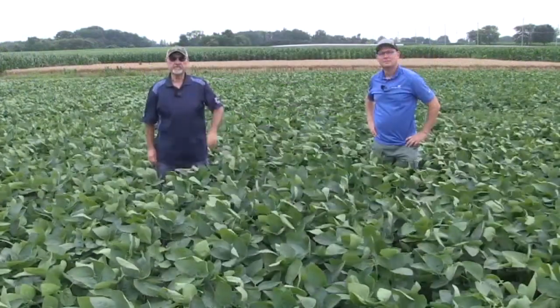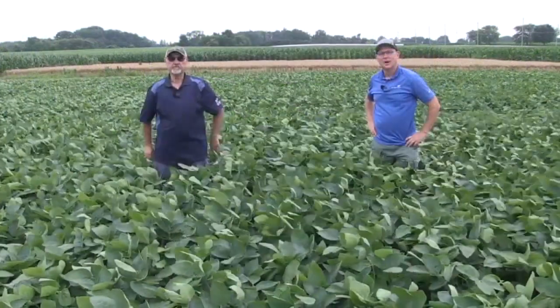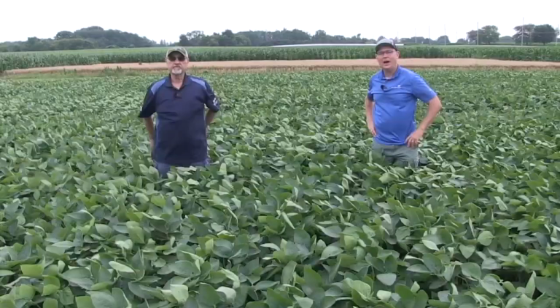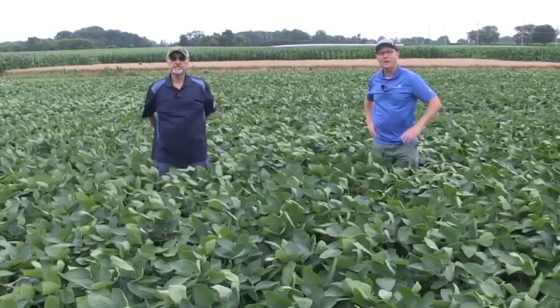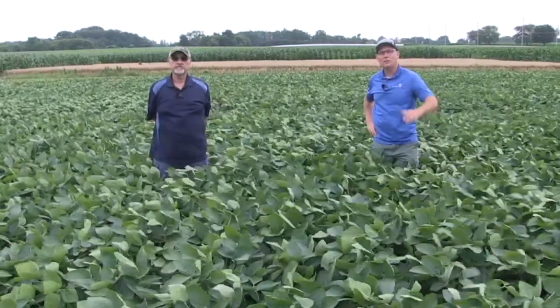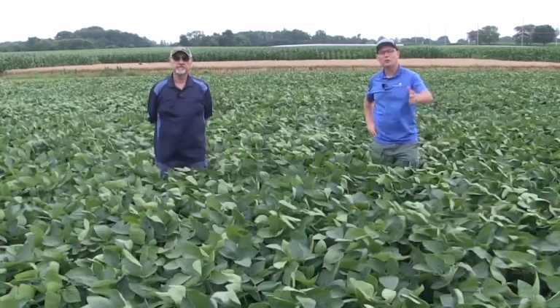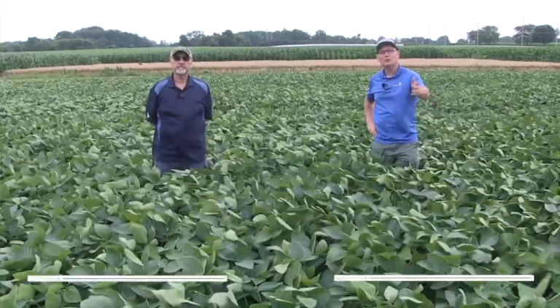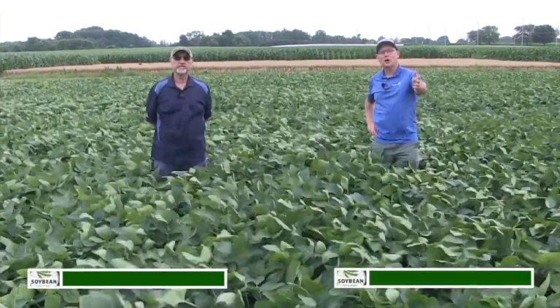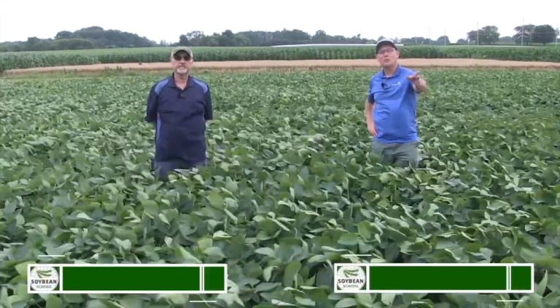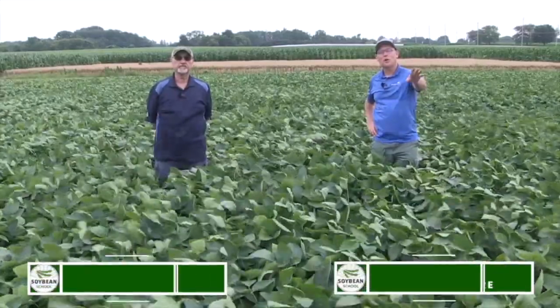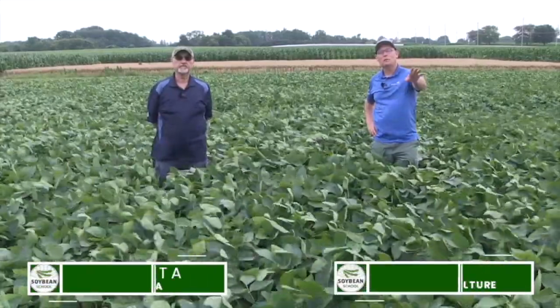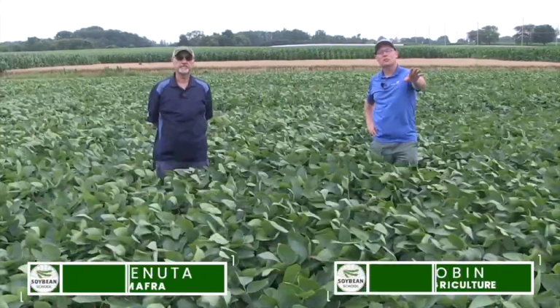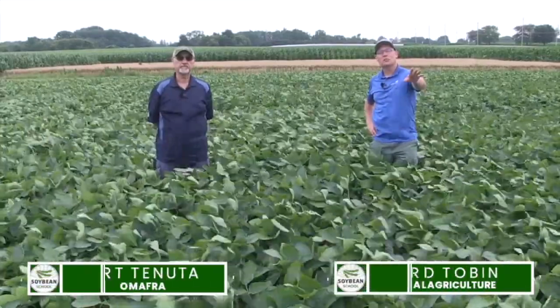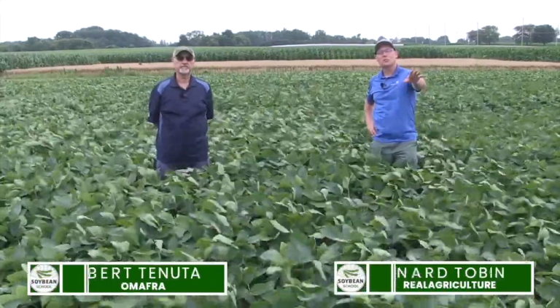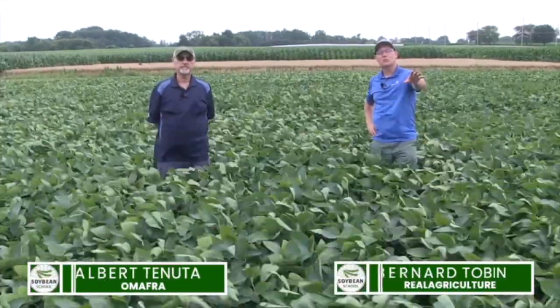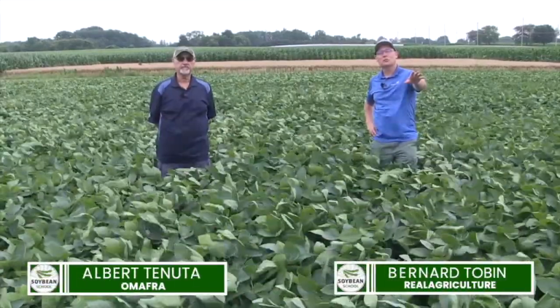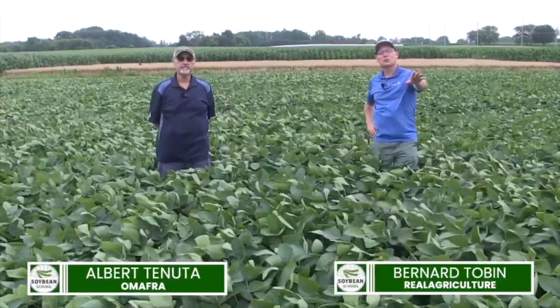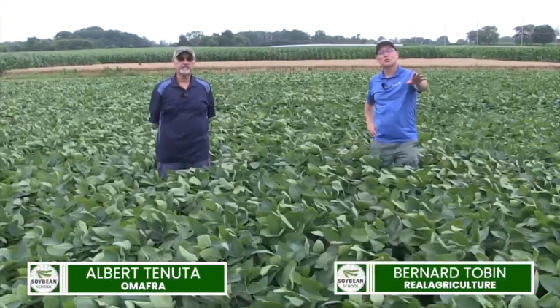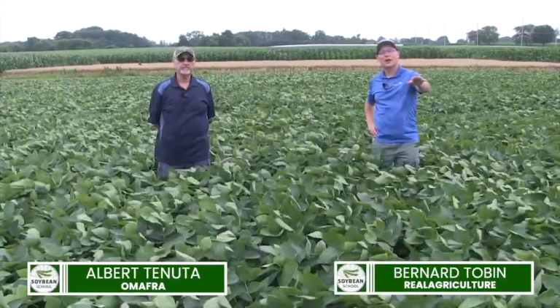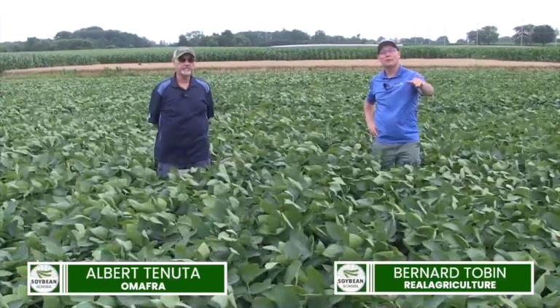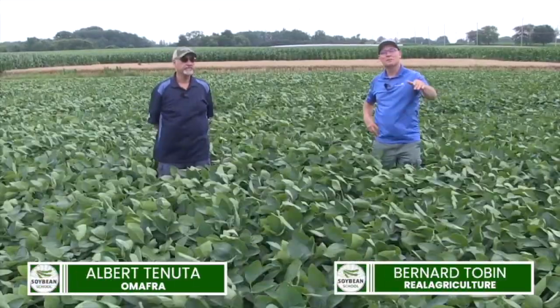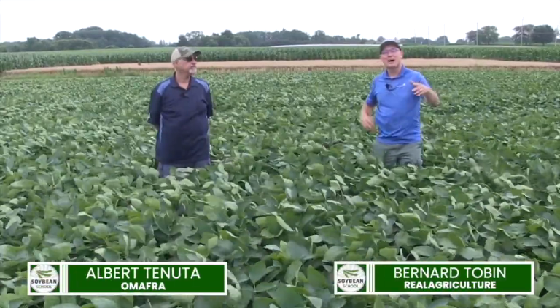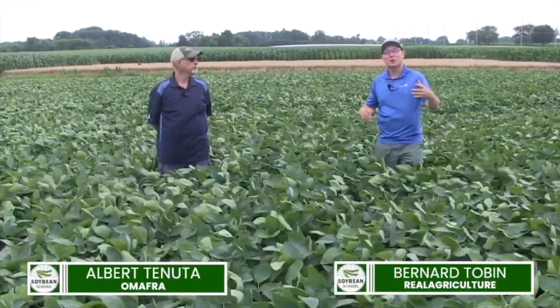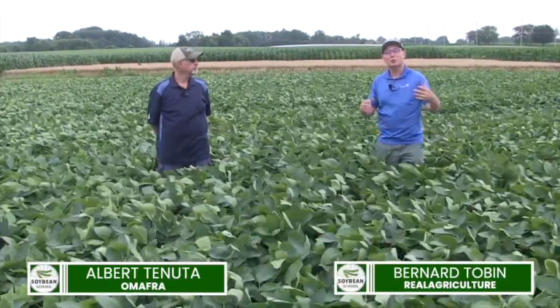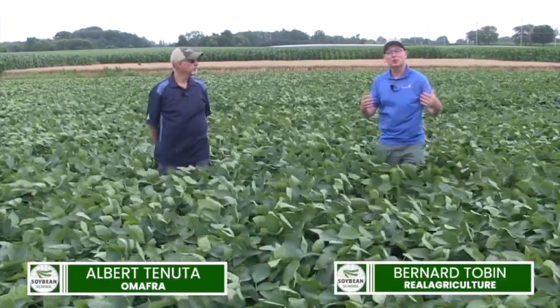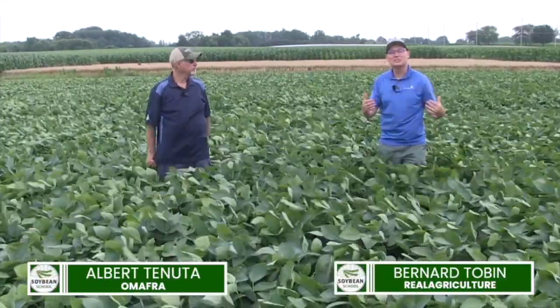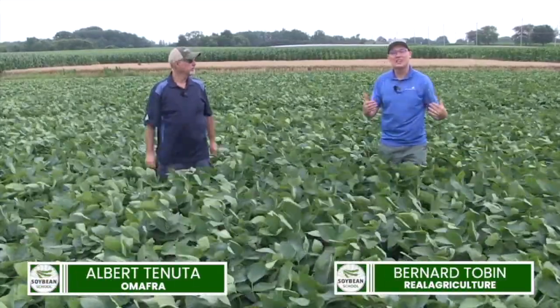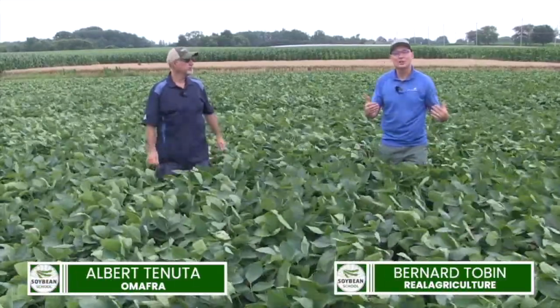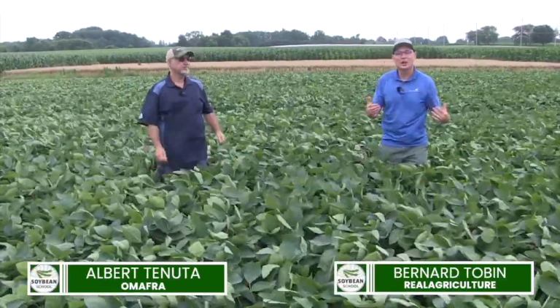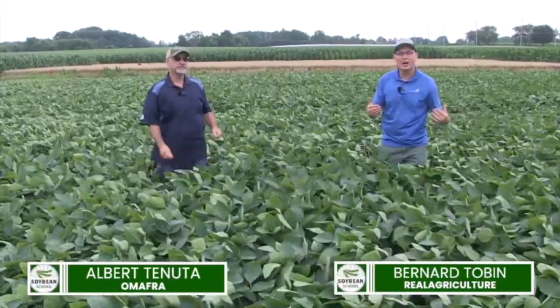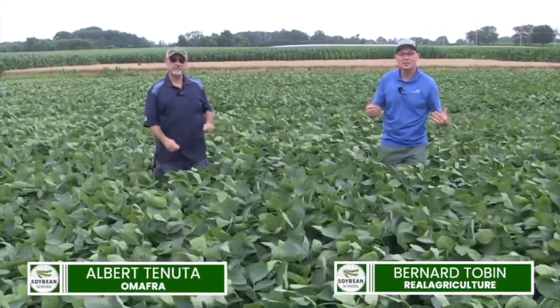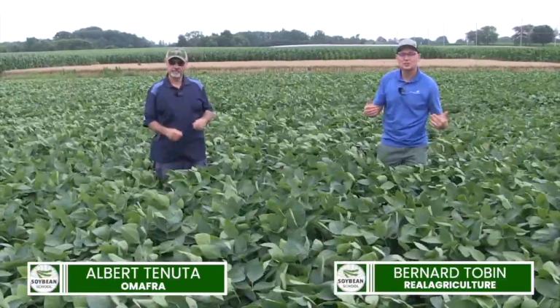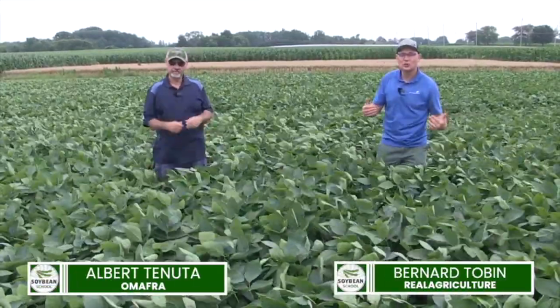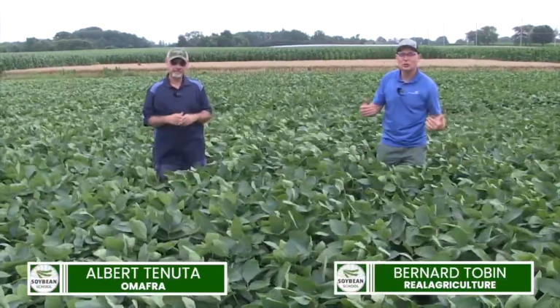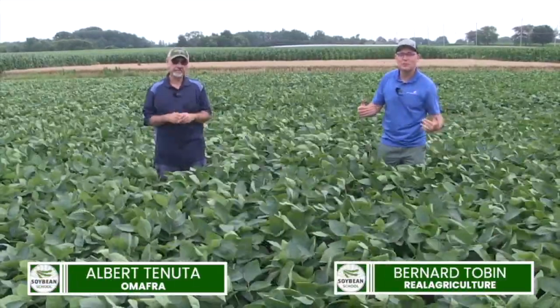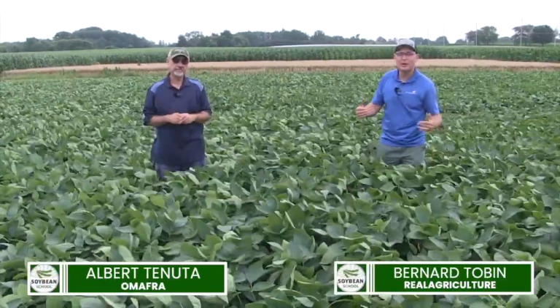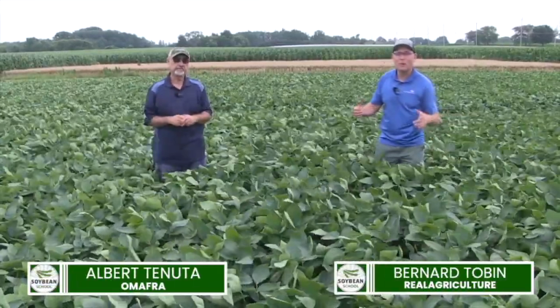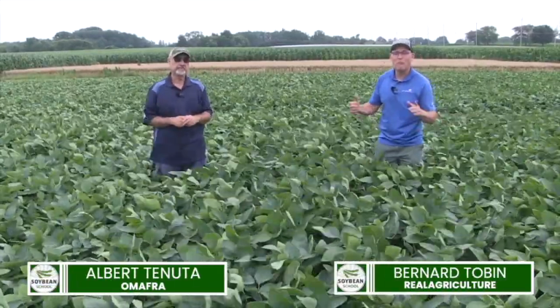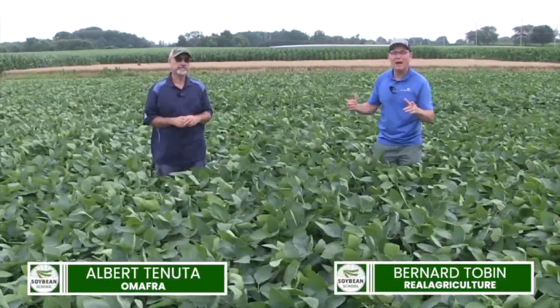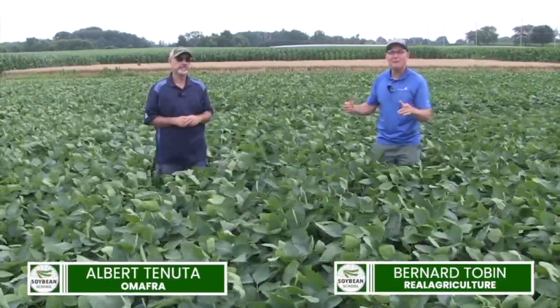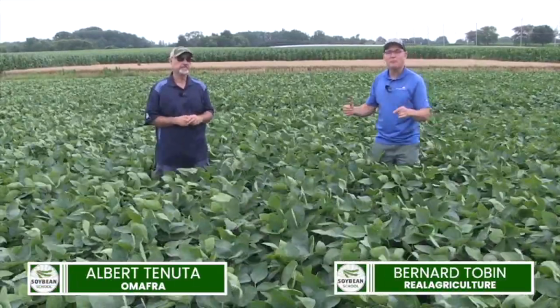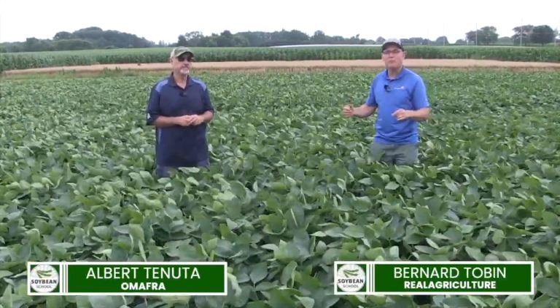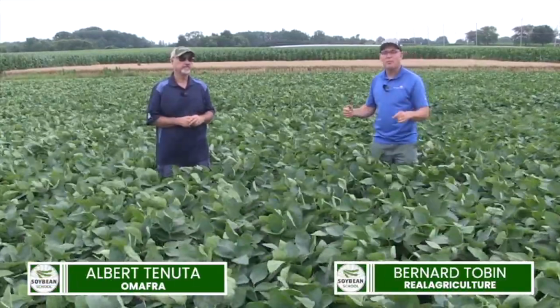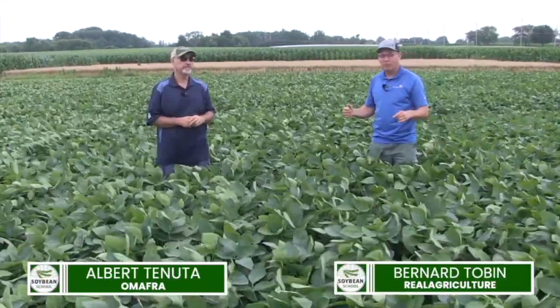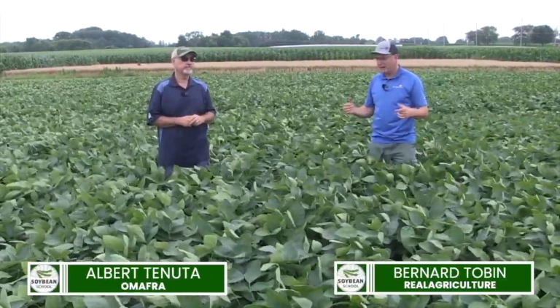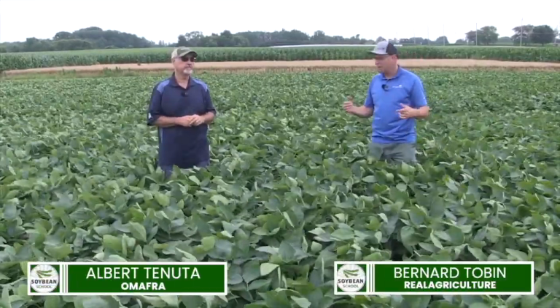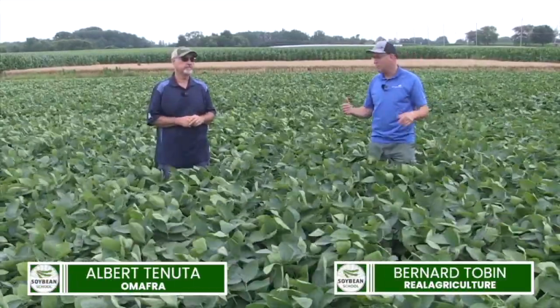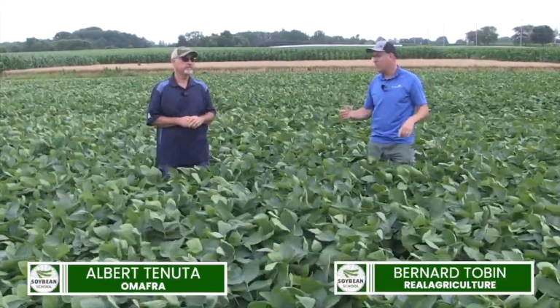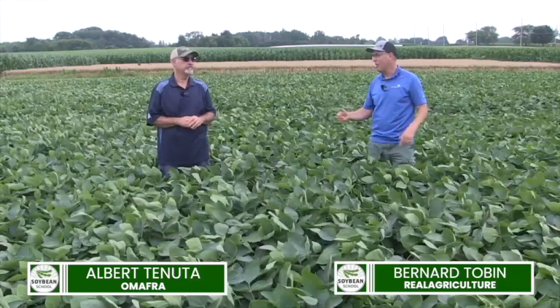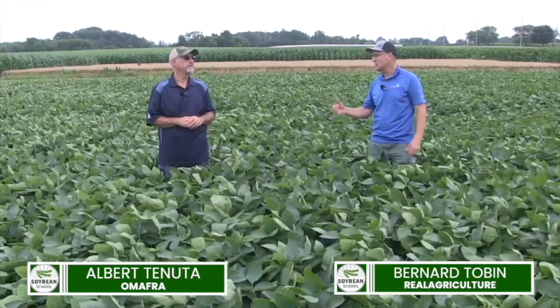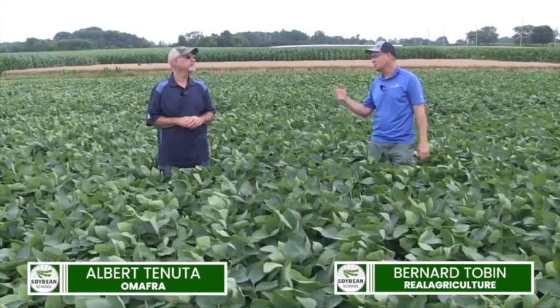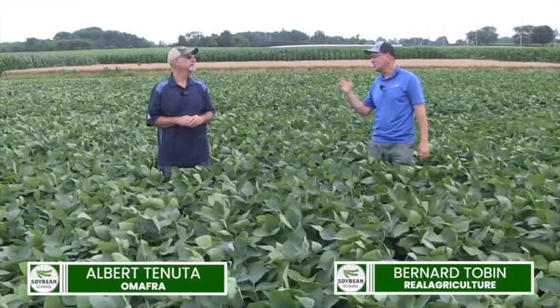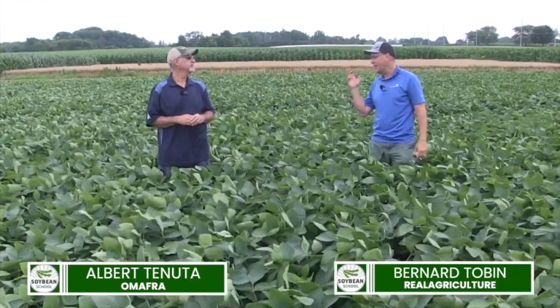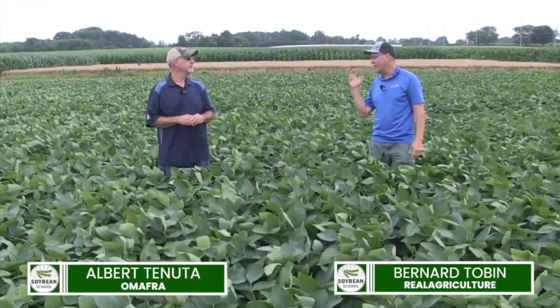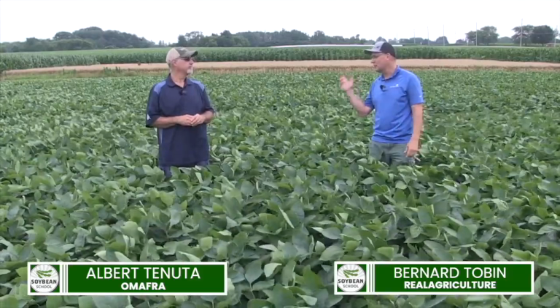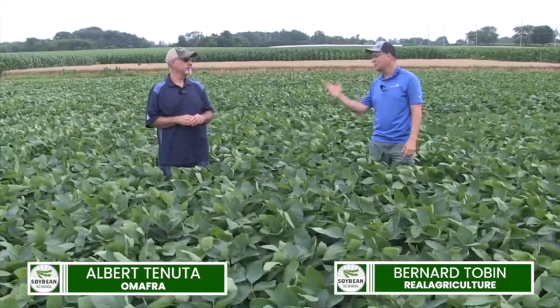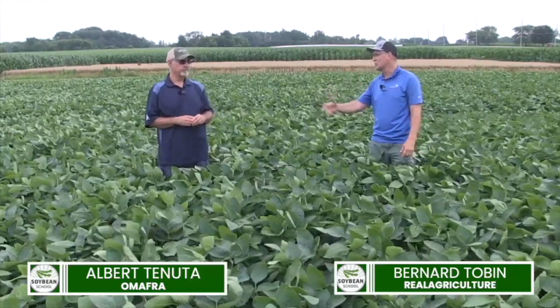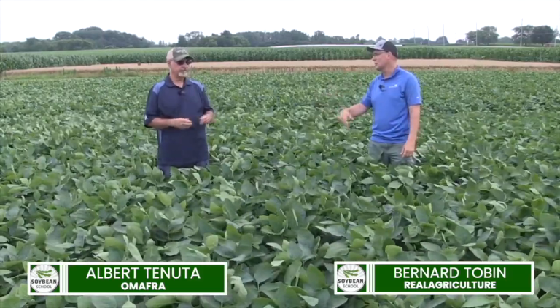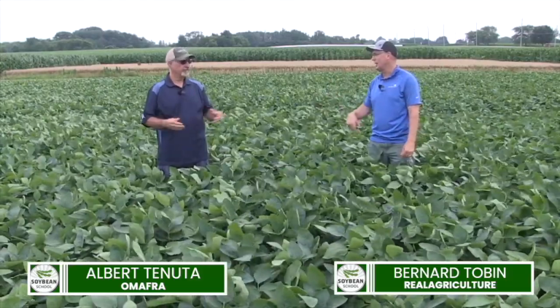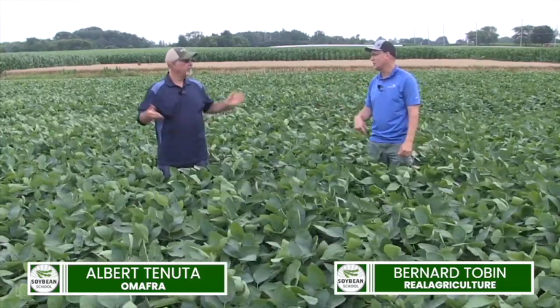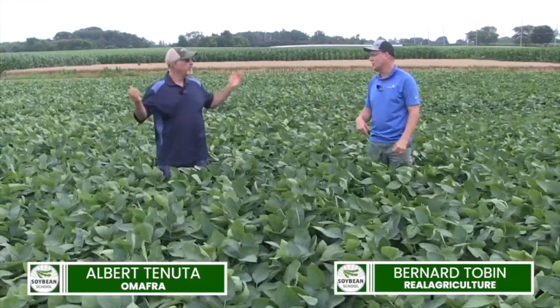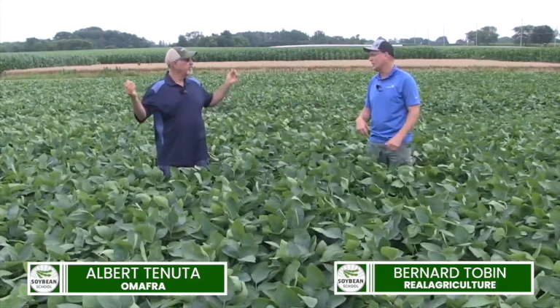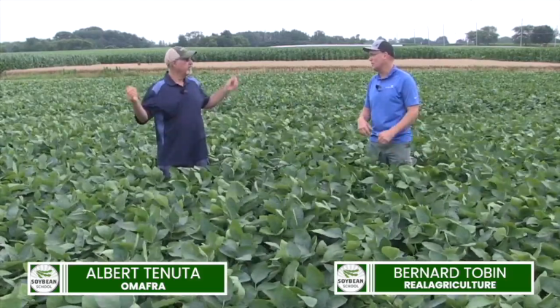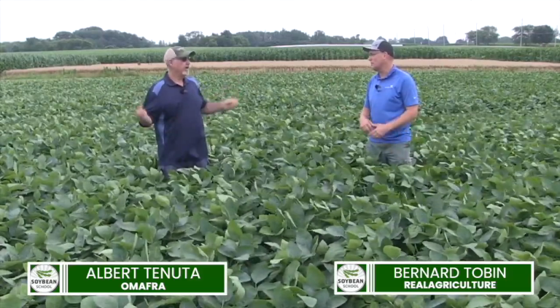I'm Bernard Tobe, and welcome to the Soybean School. I am down at Ridgetown College, joined by Omafra plant pathologist Albert Tenuta. How's it going, Albert?